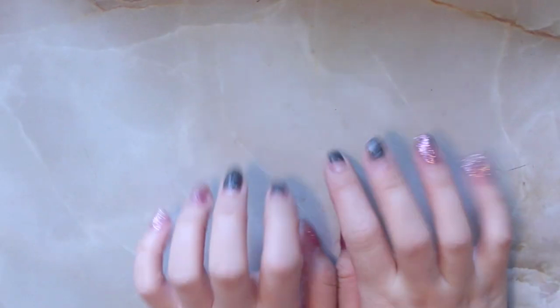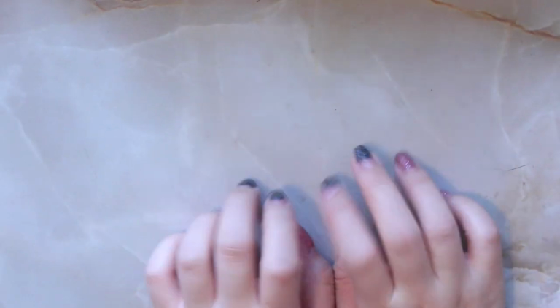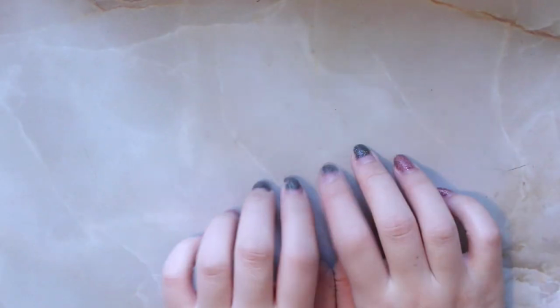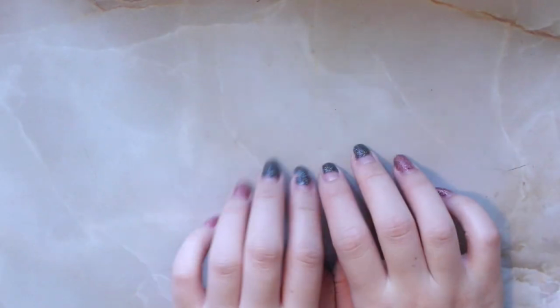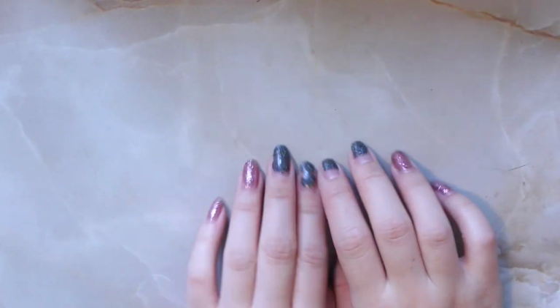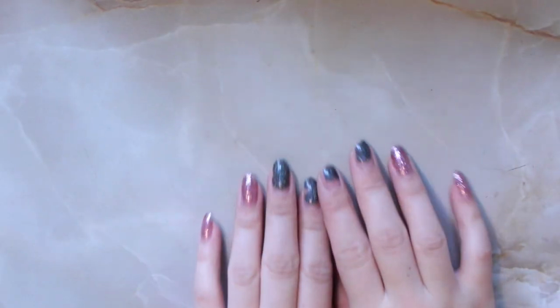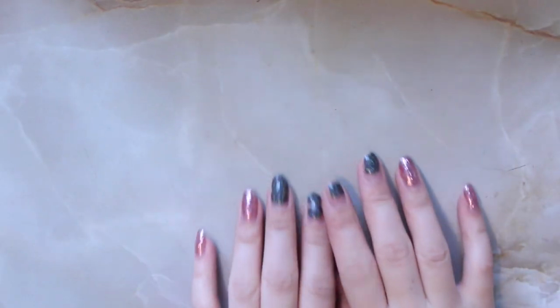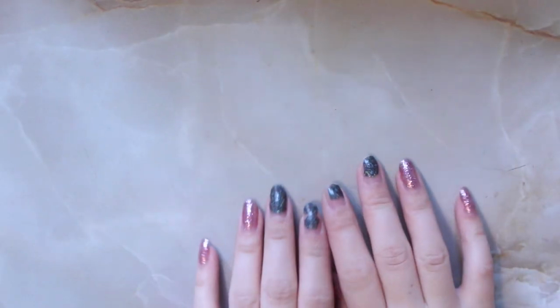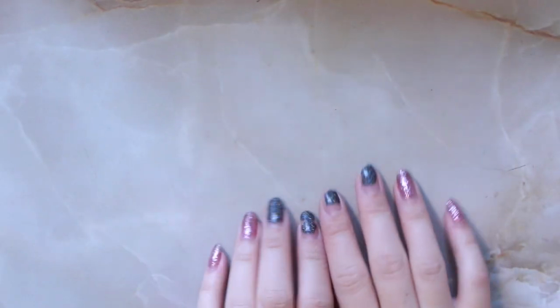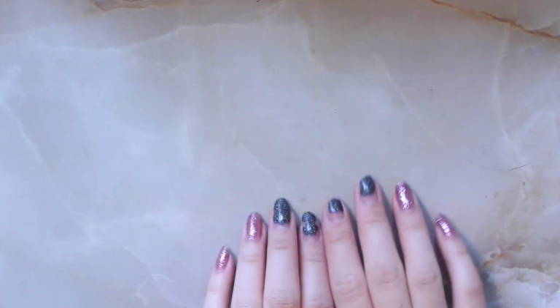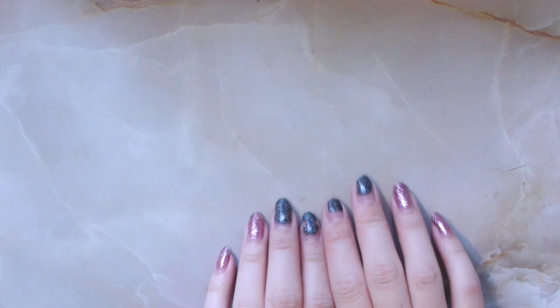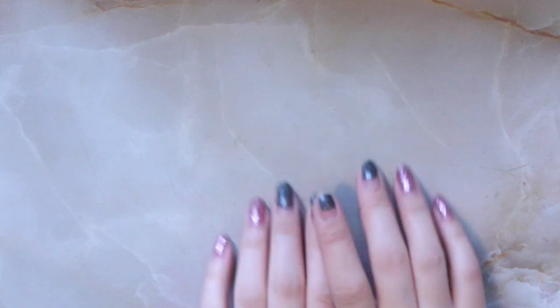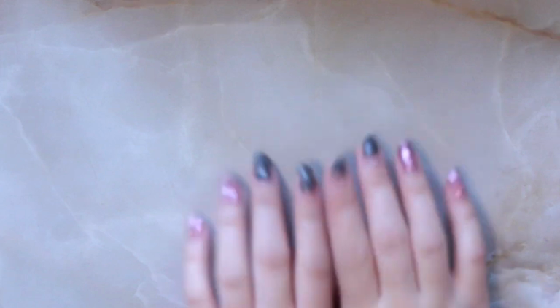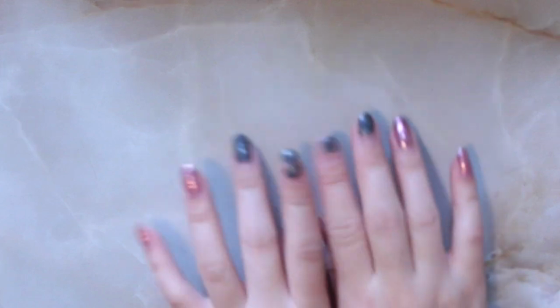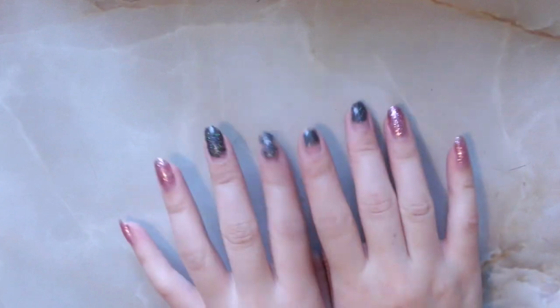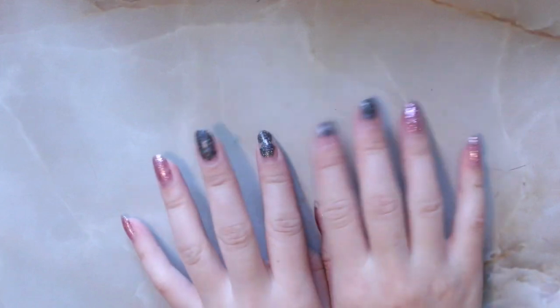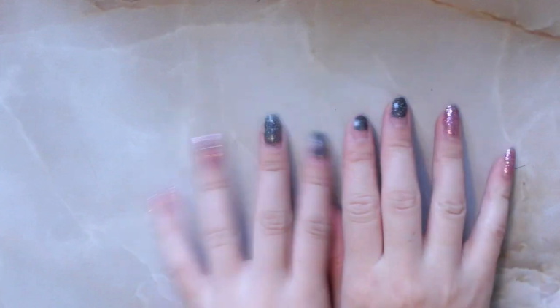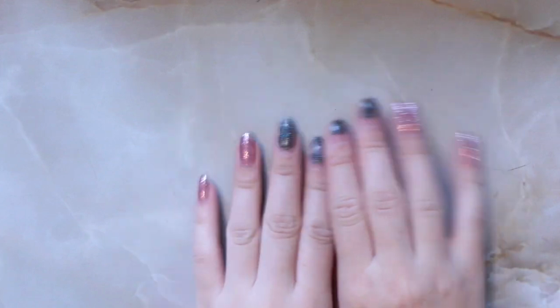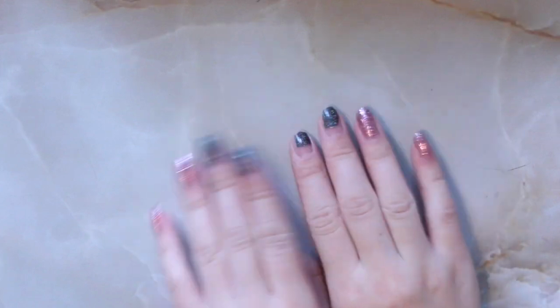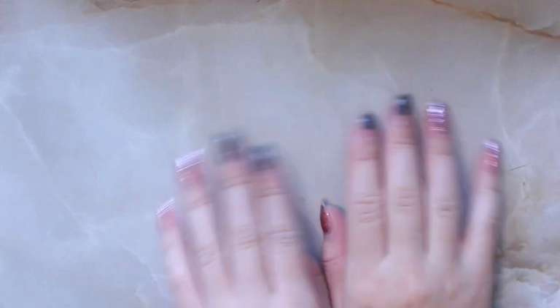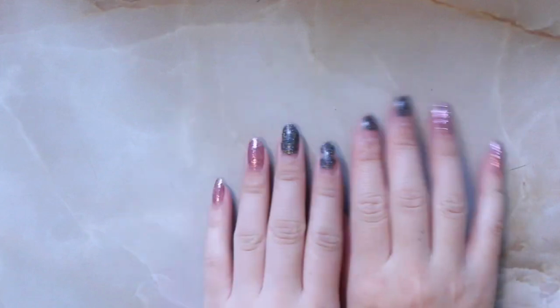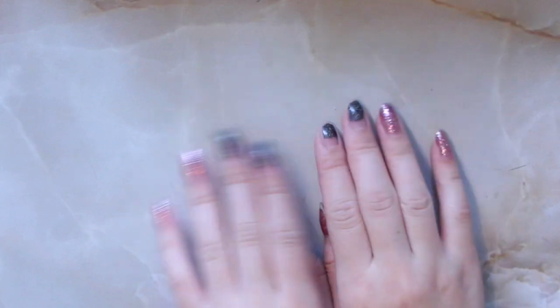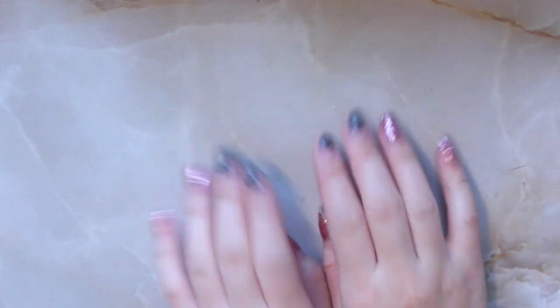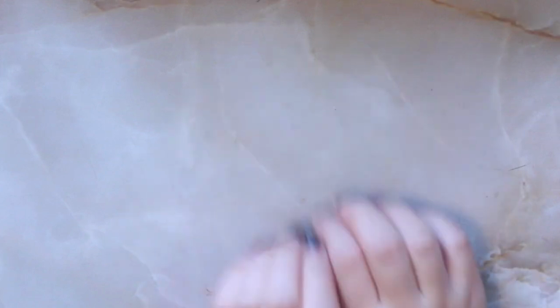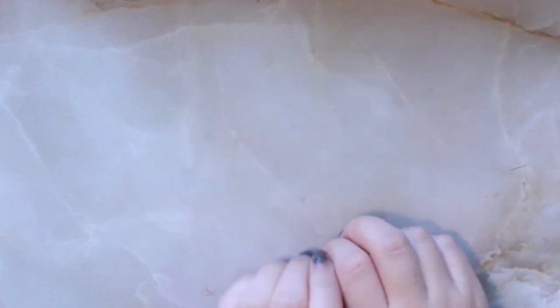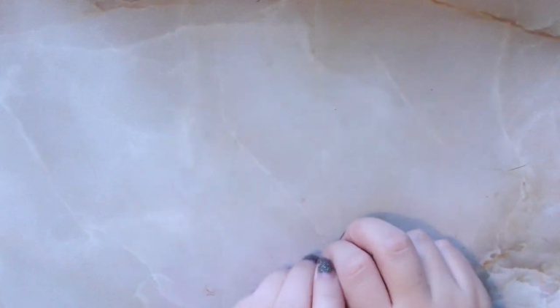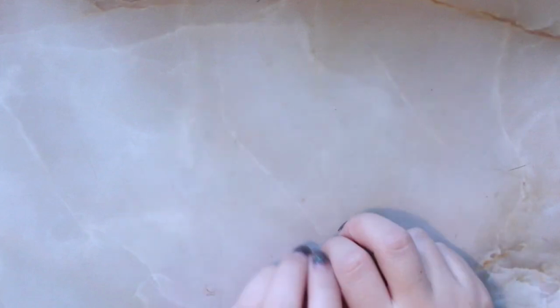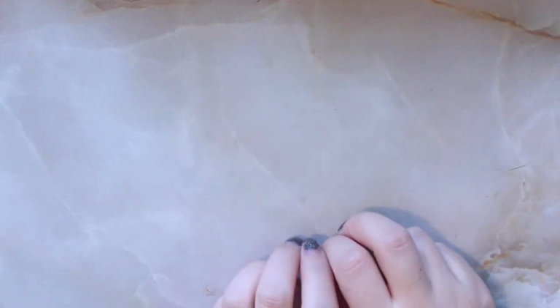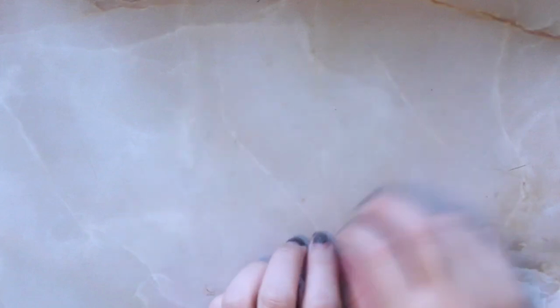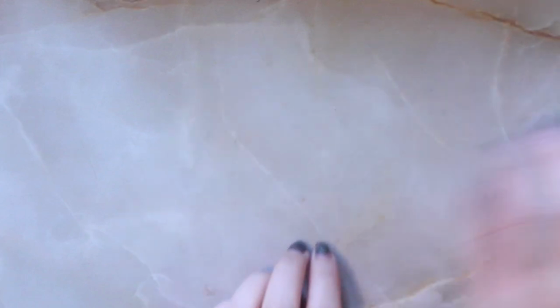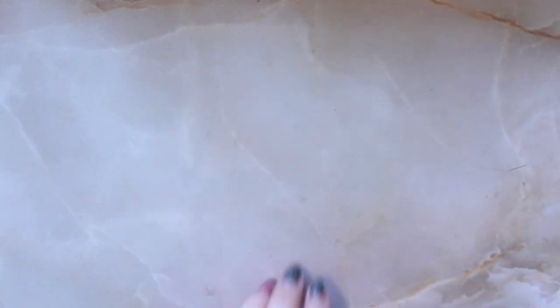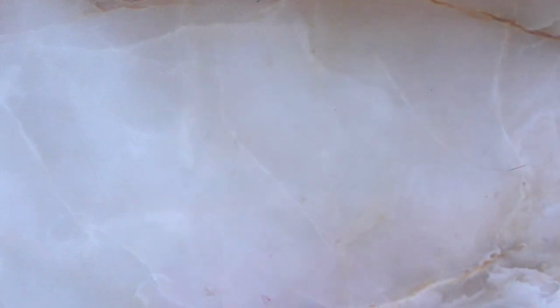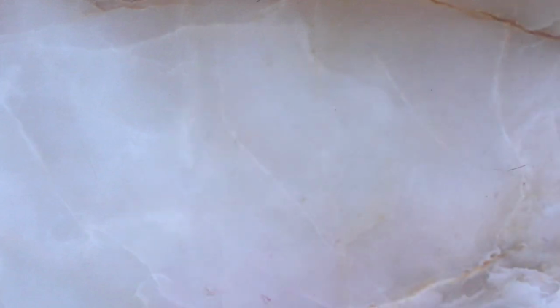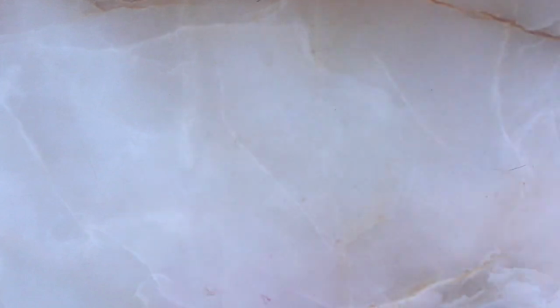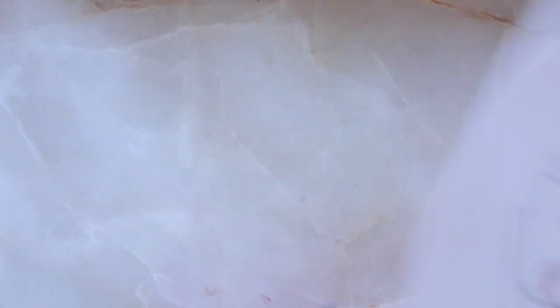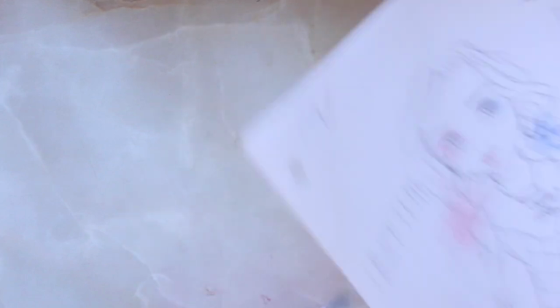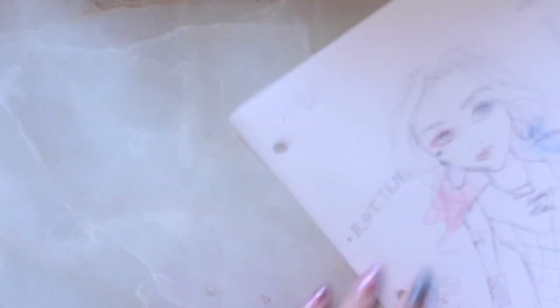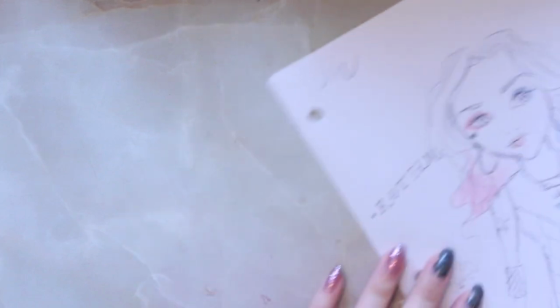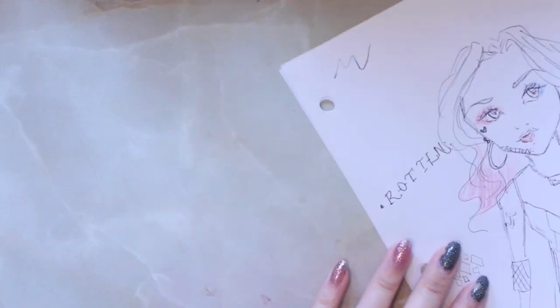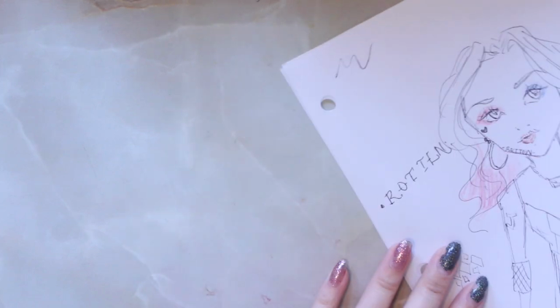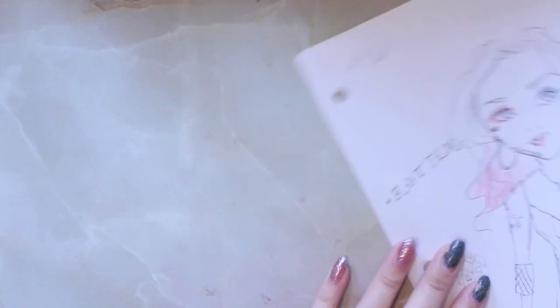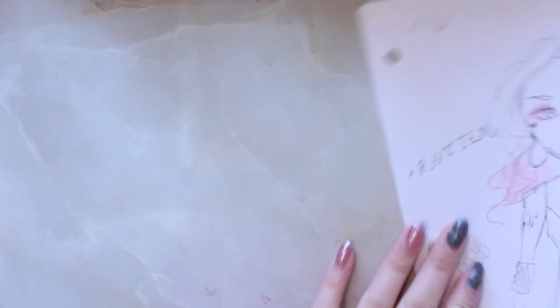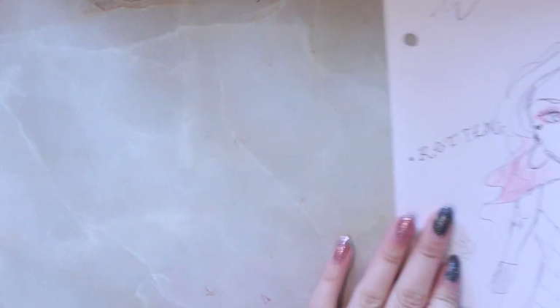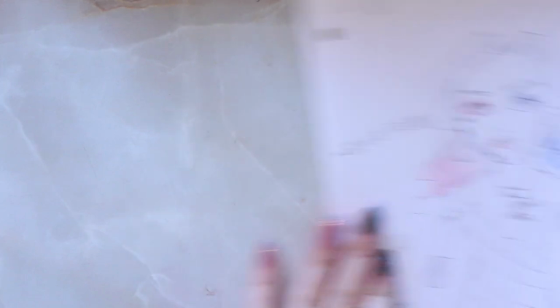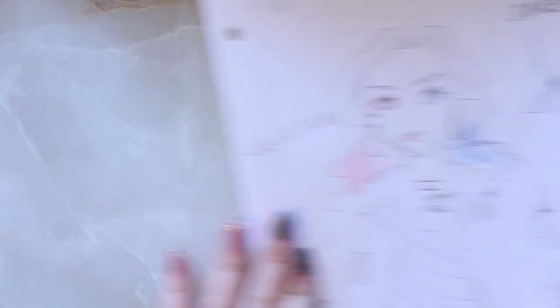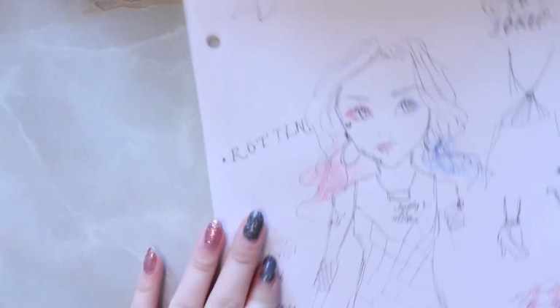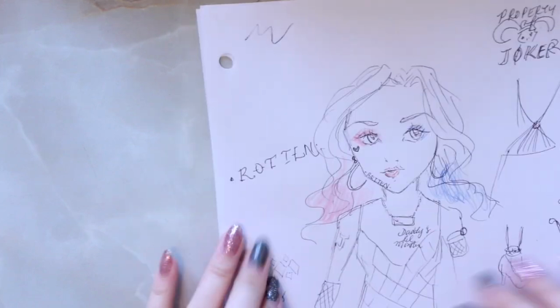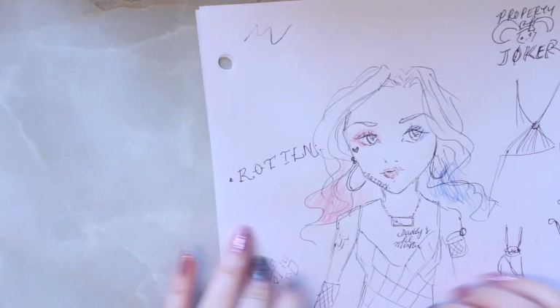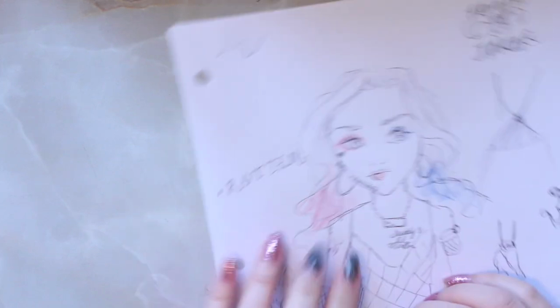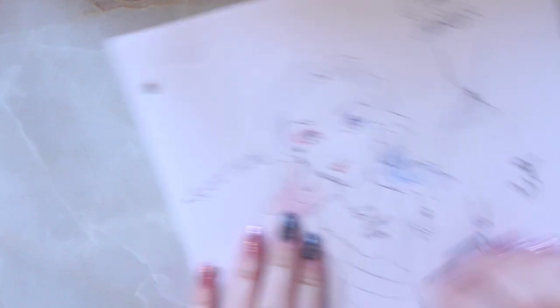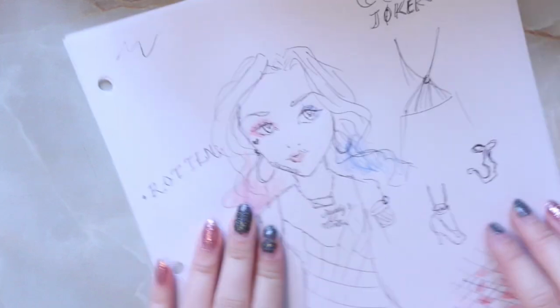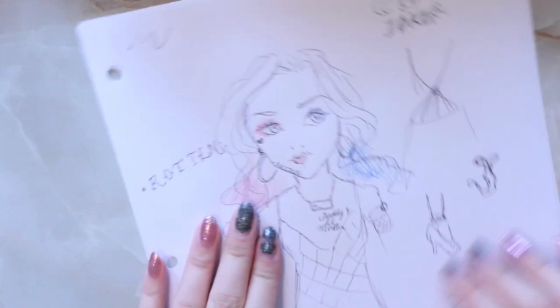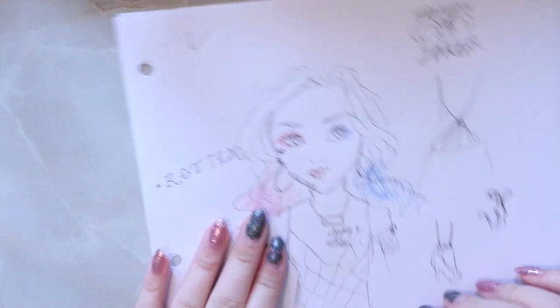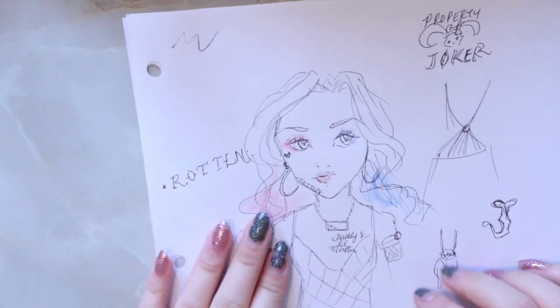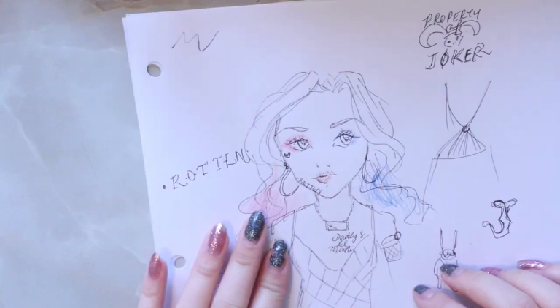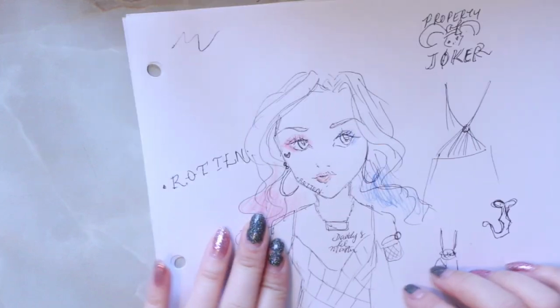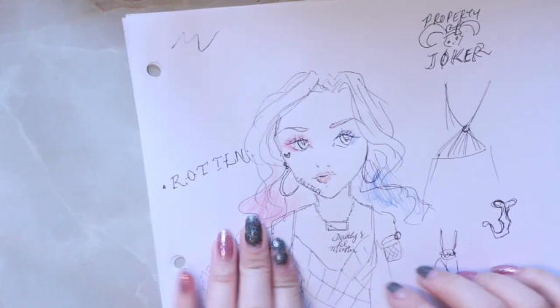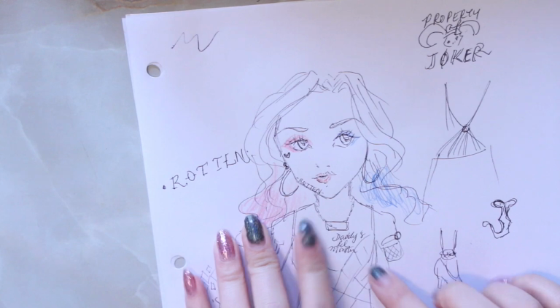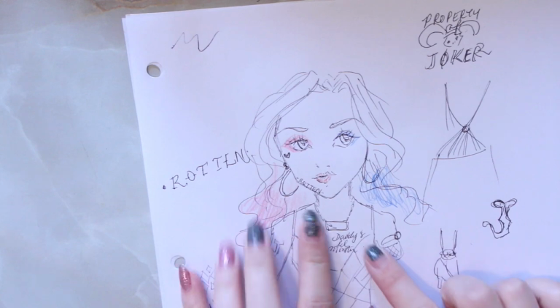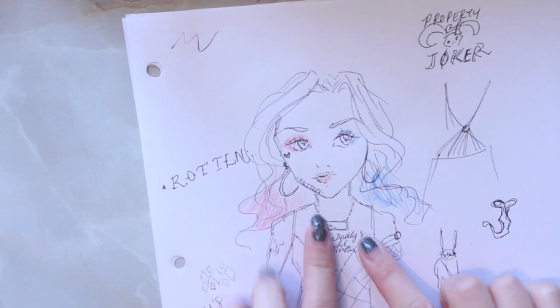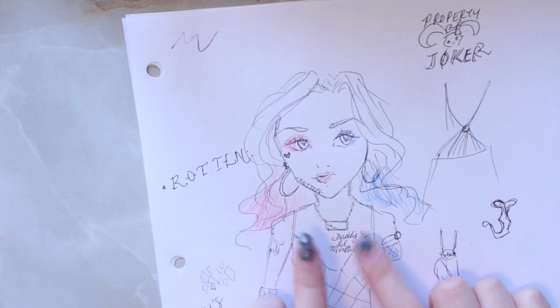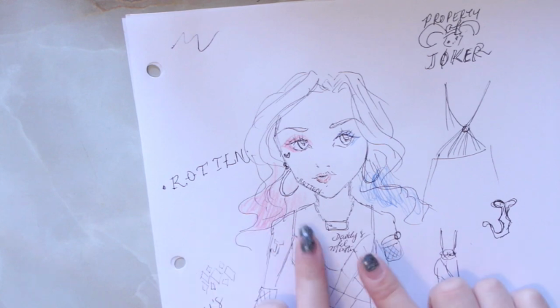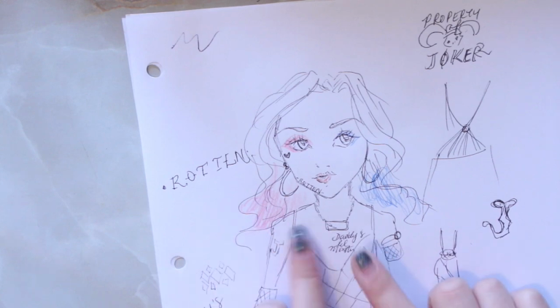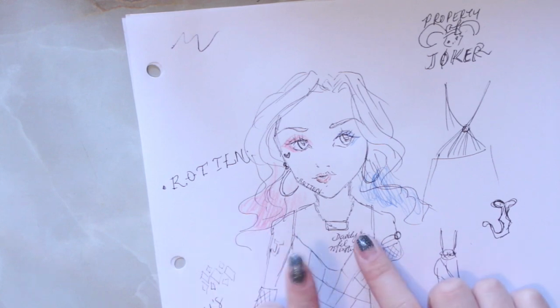Hello everybody! Welcome back to a new video. Today I will be making a Harley Quinn doll.